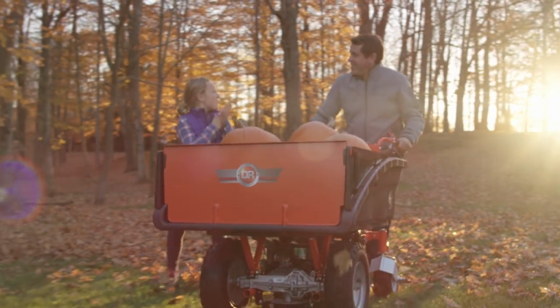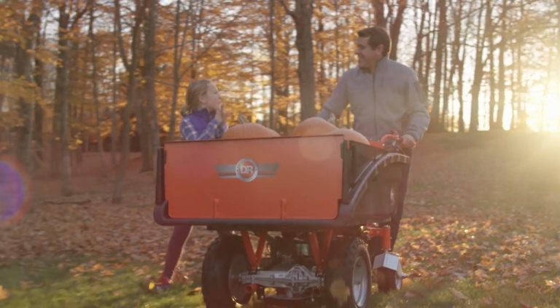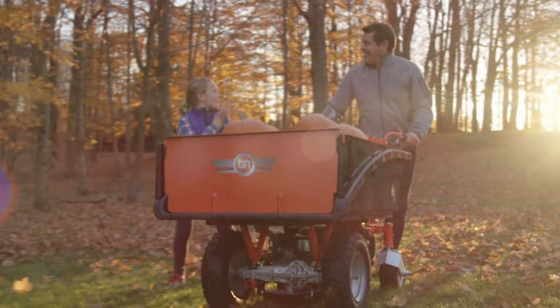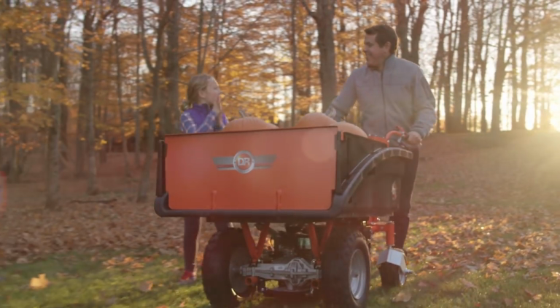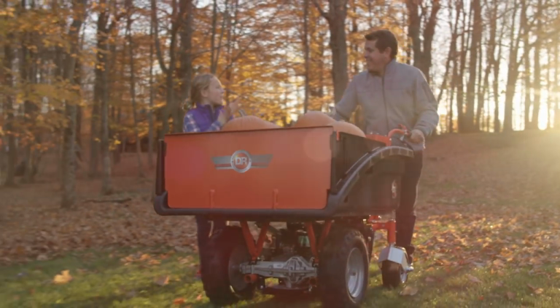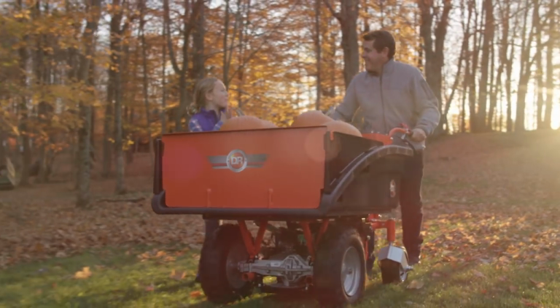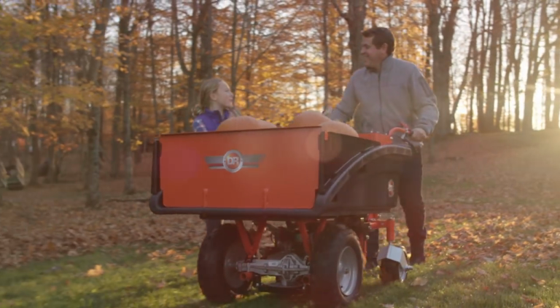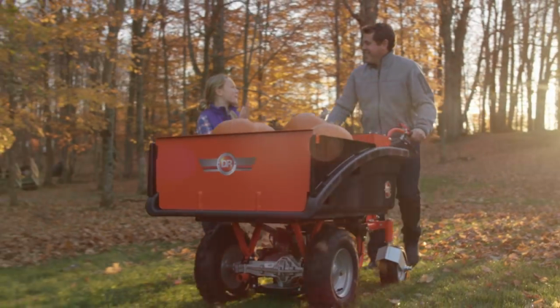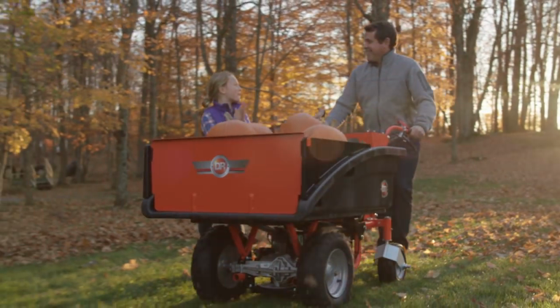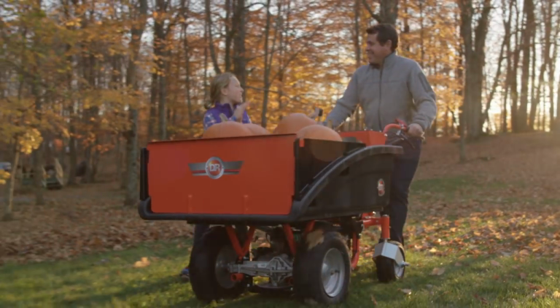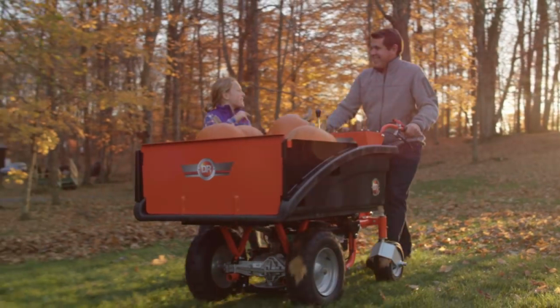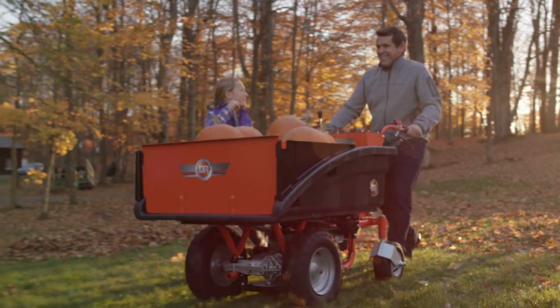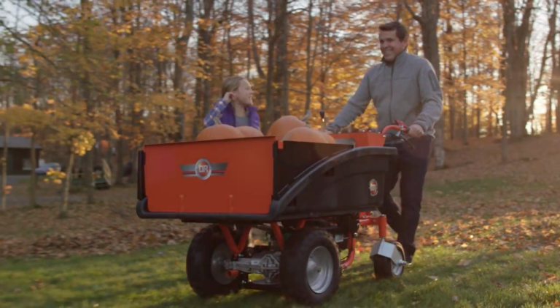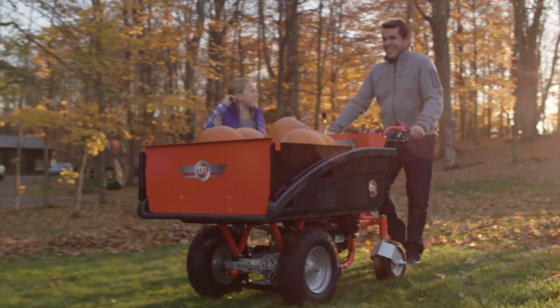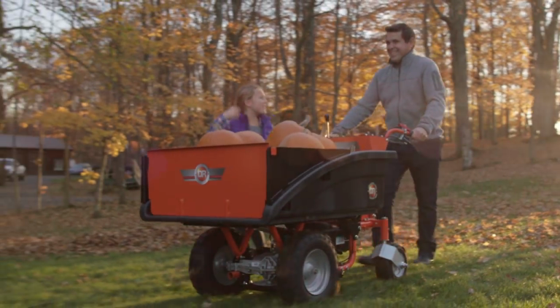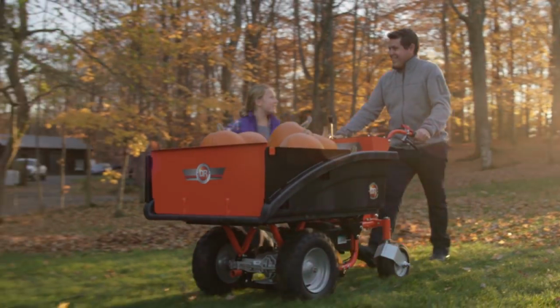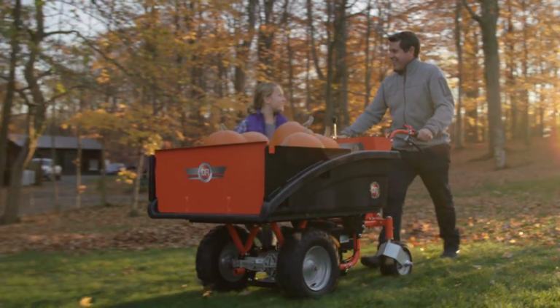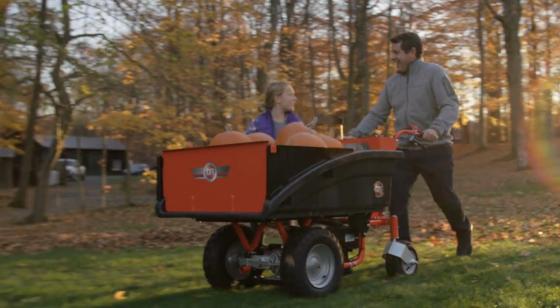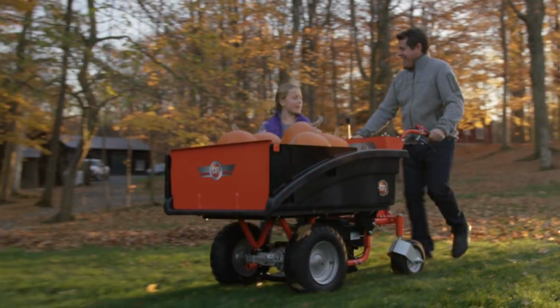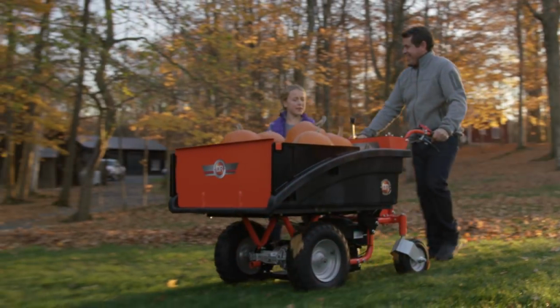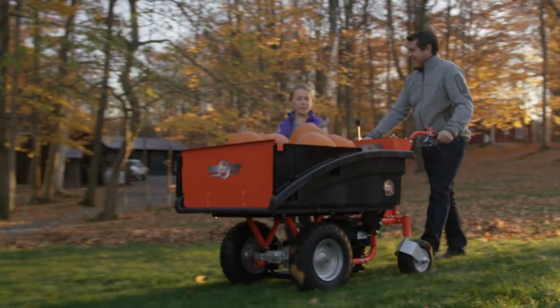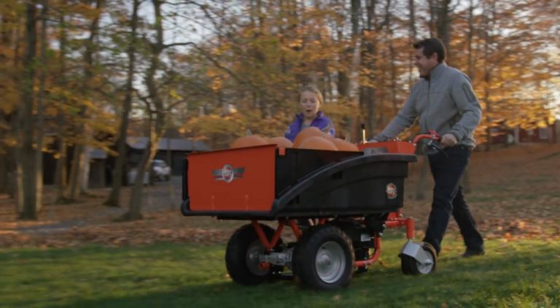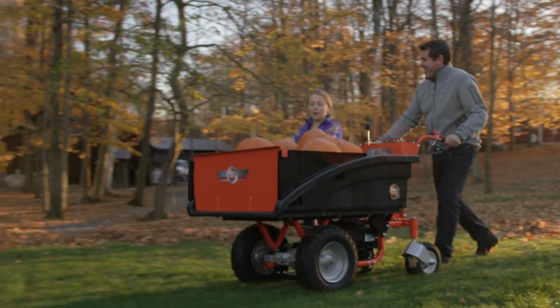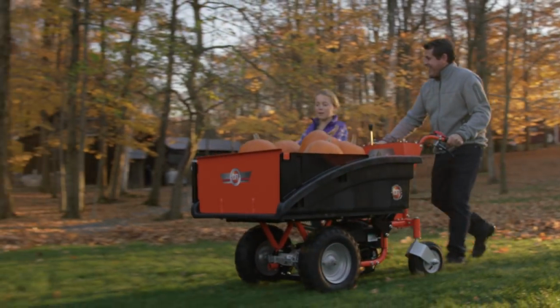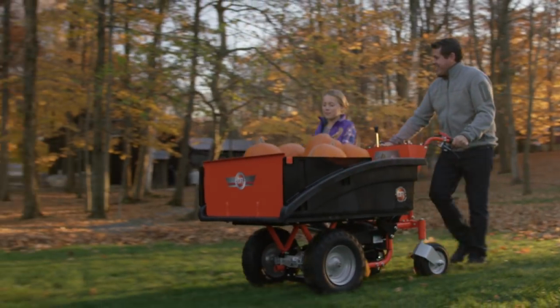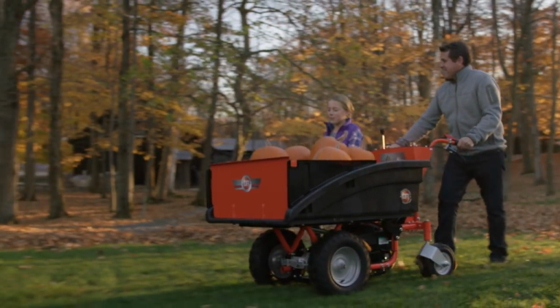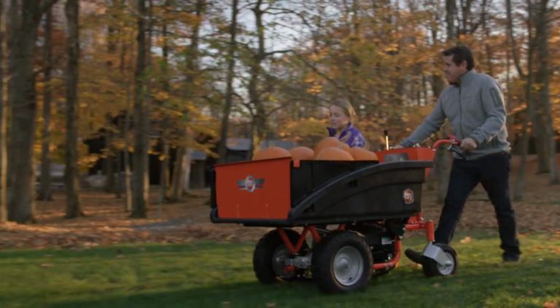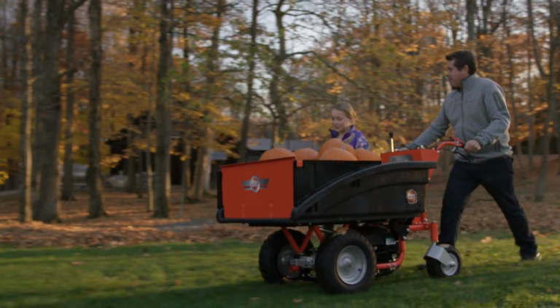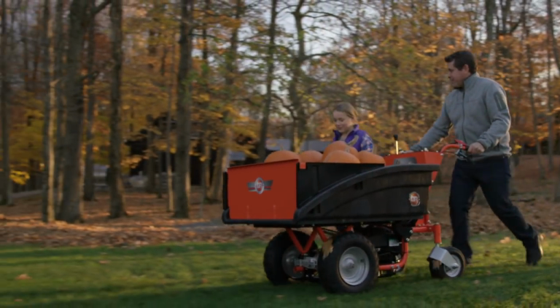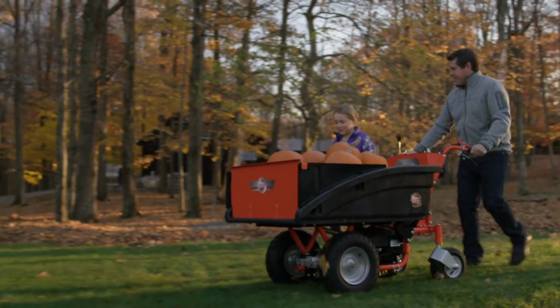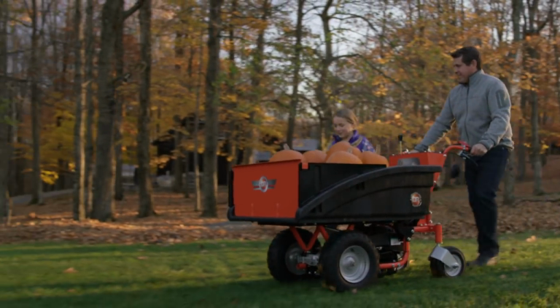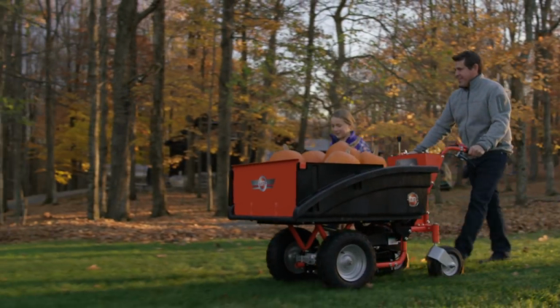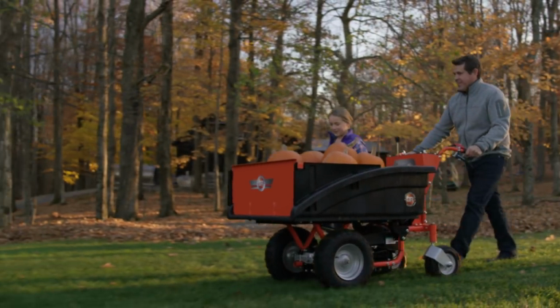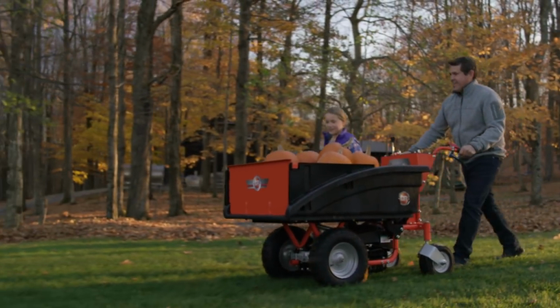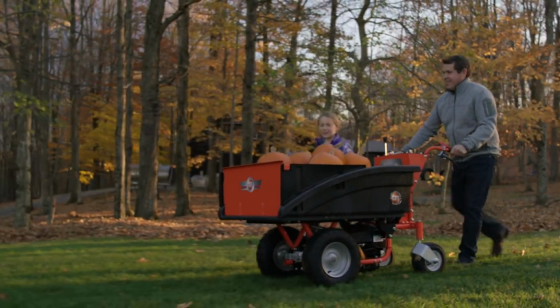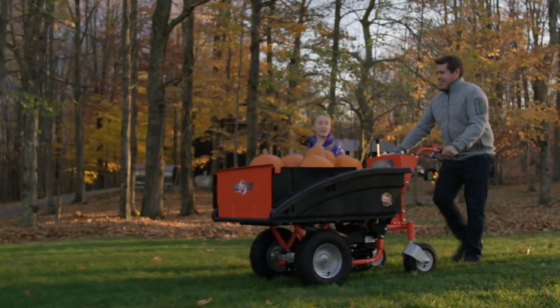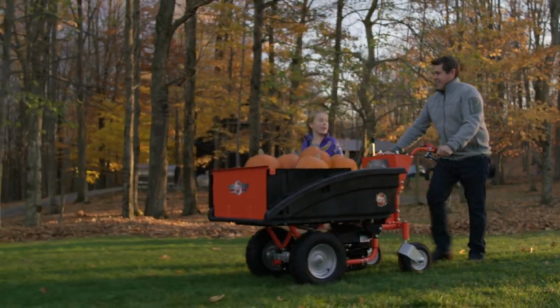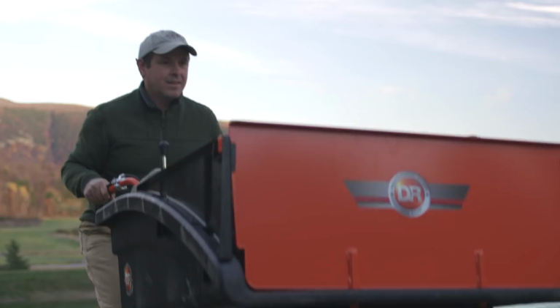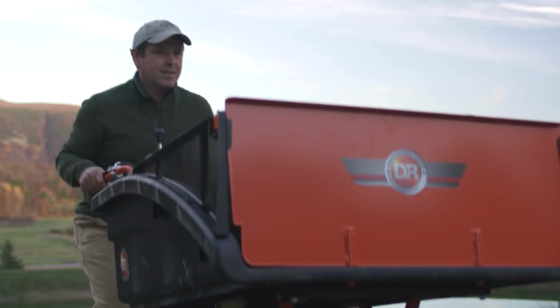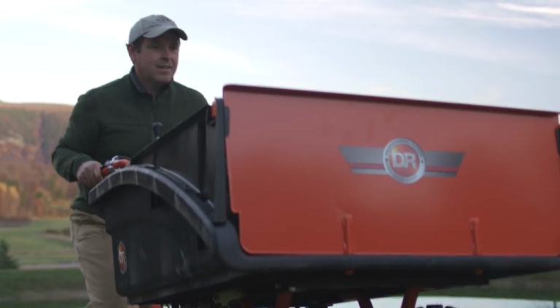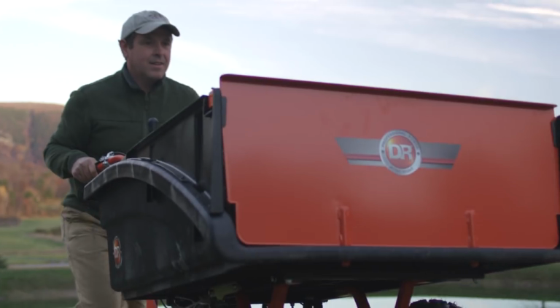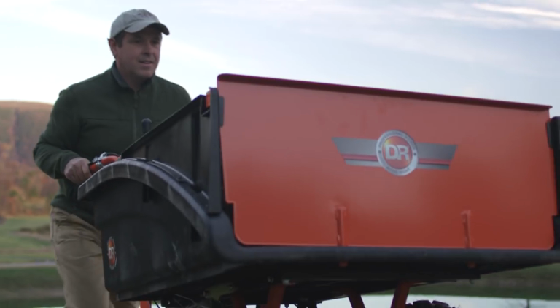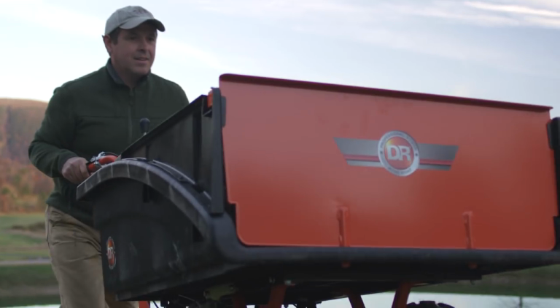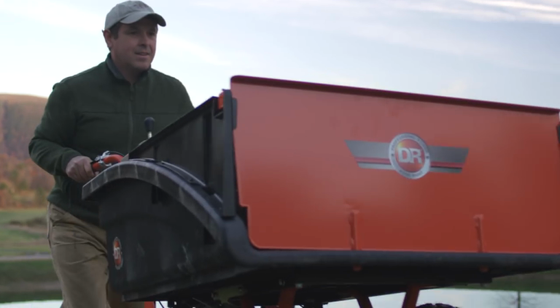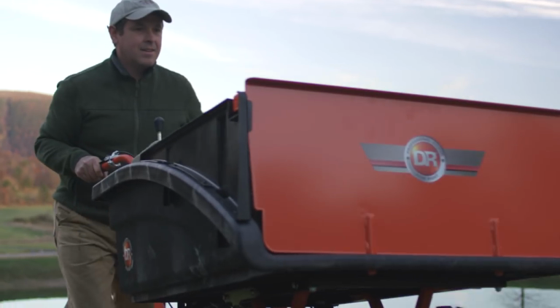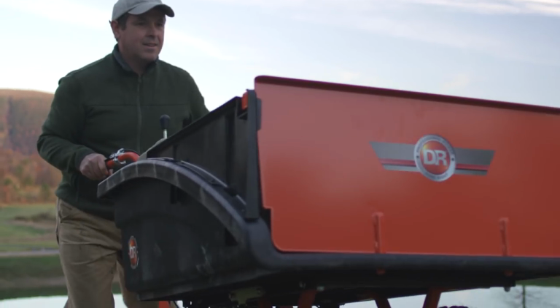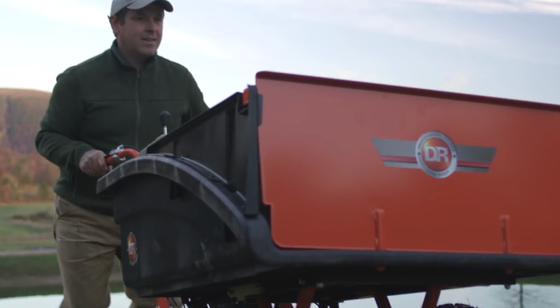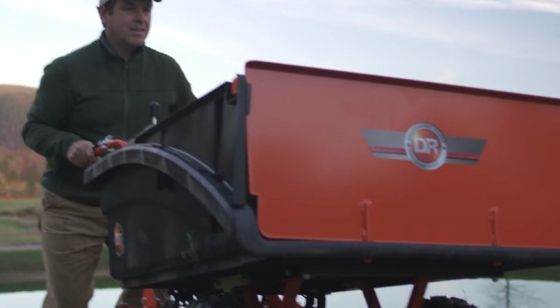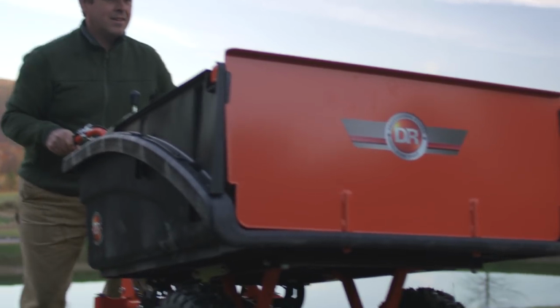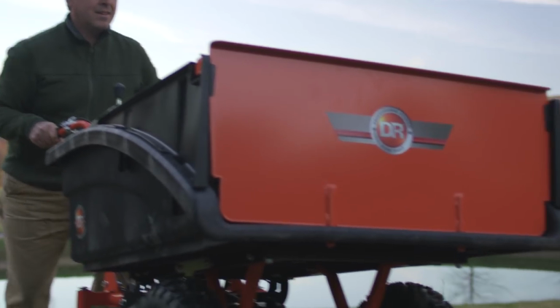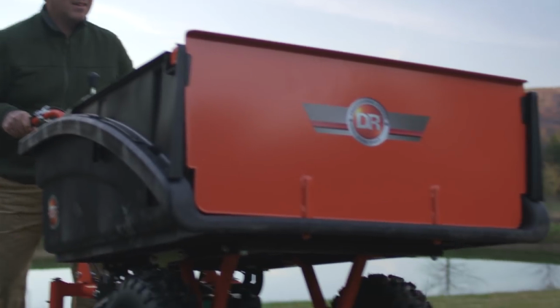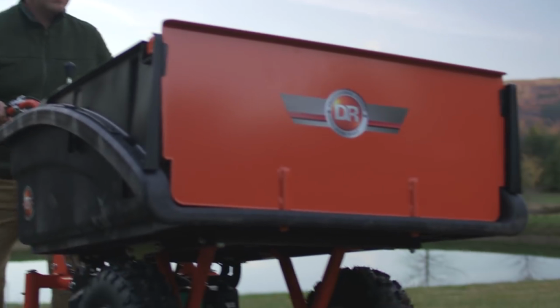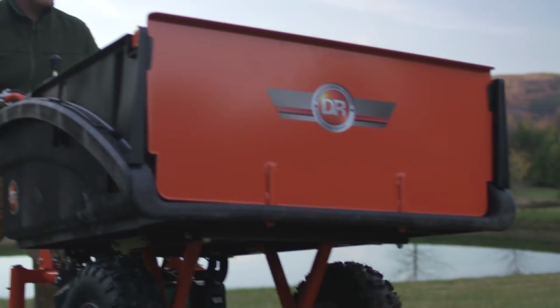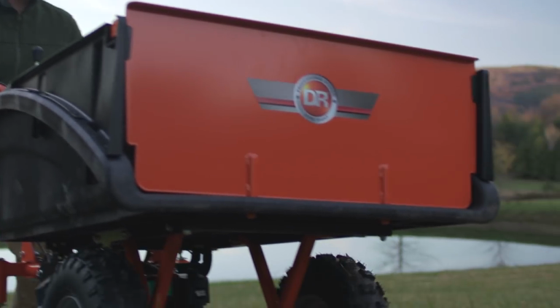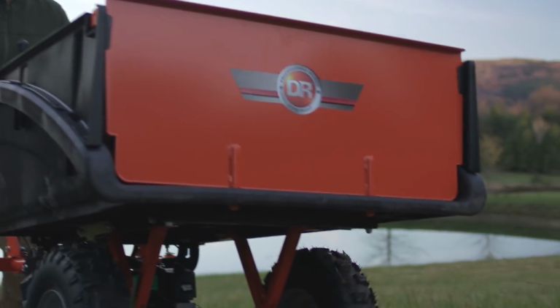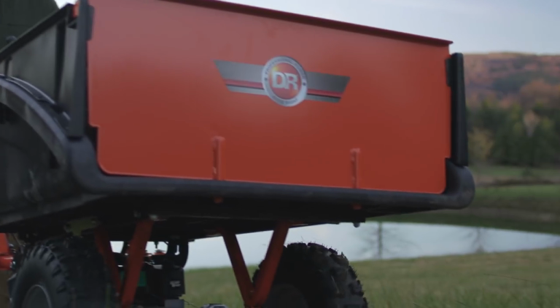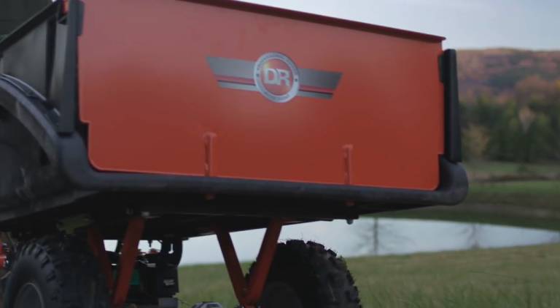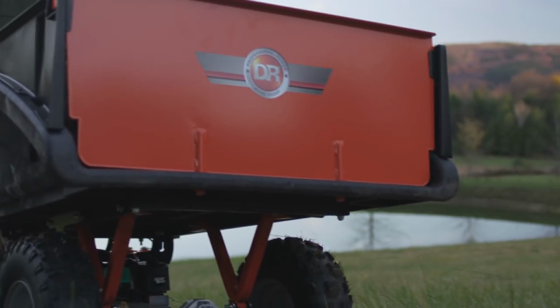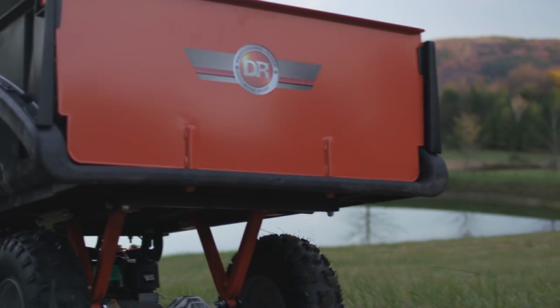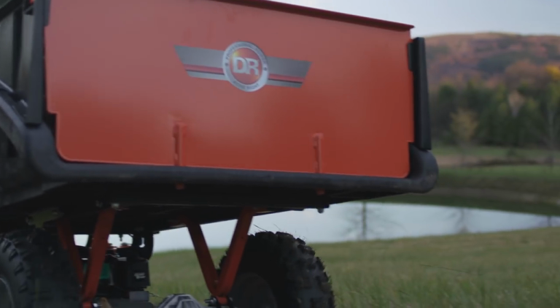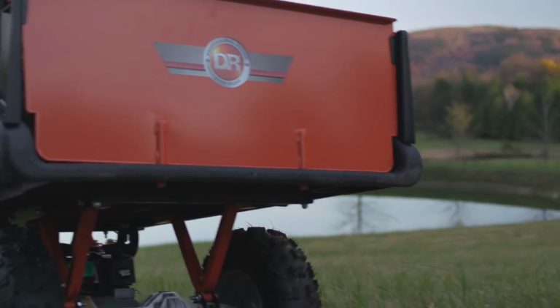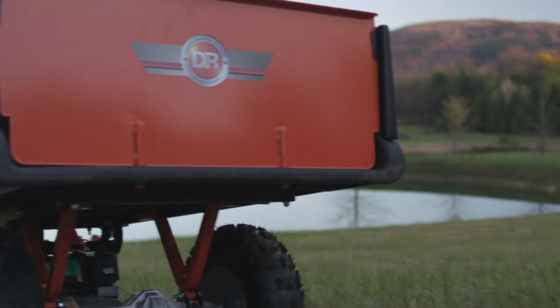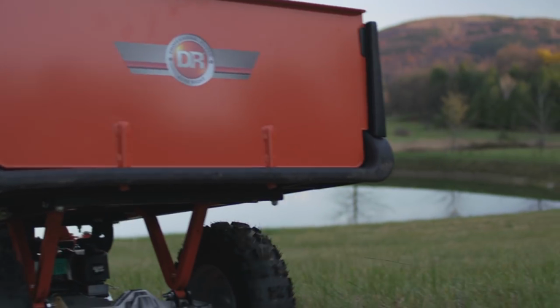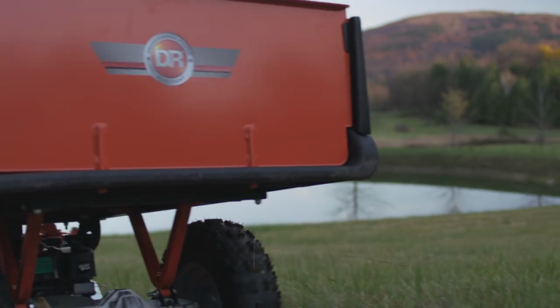The Pro XL Power Wagon gives you the hauling power of a much bigger machine, but with easier maneuverability.